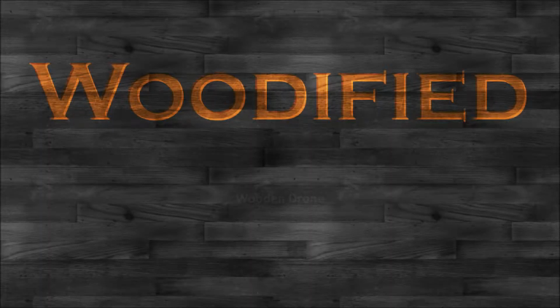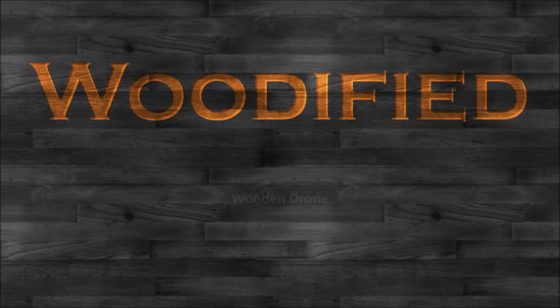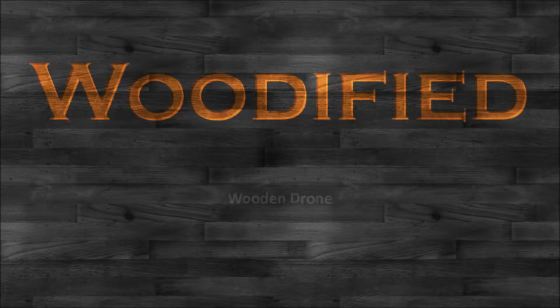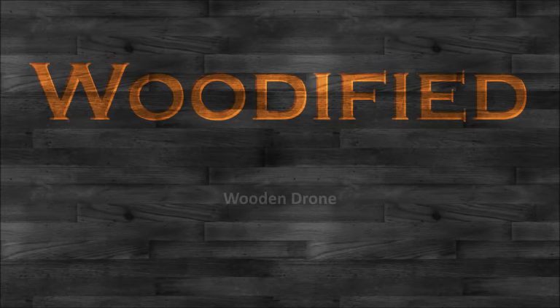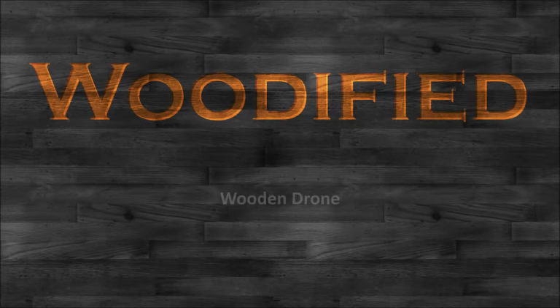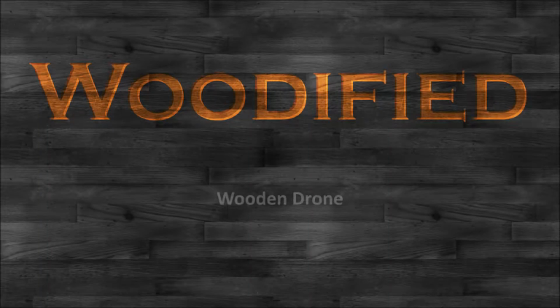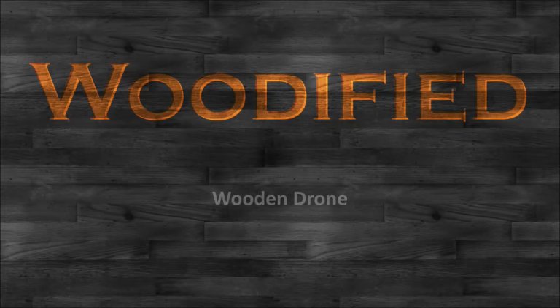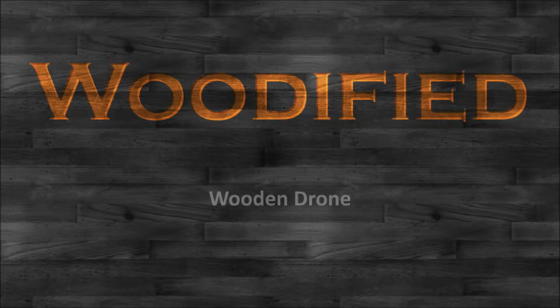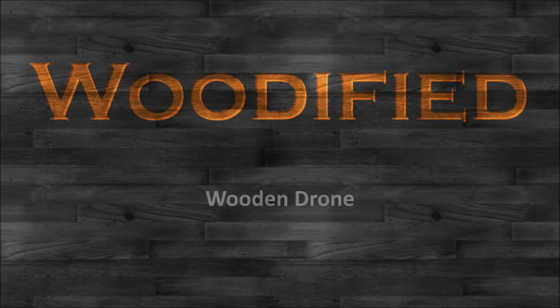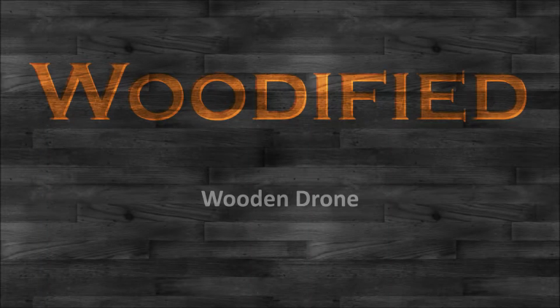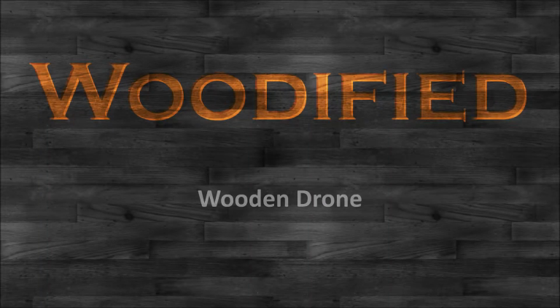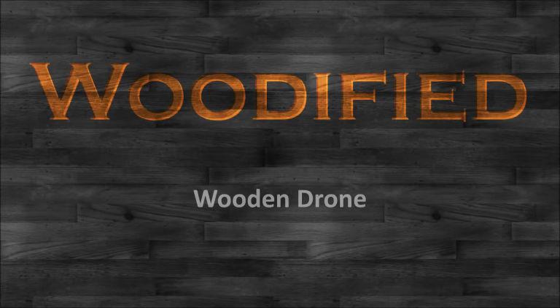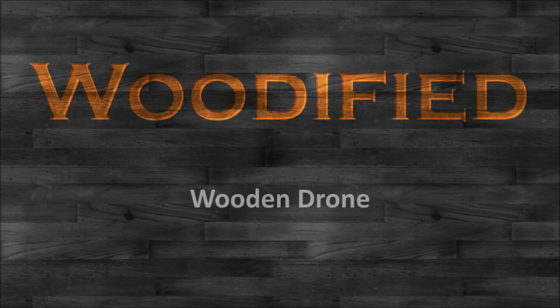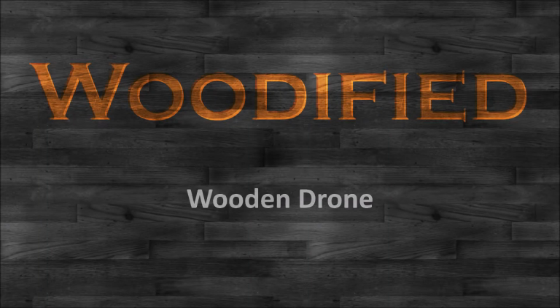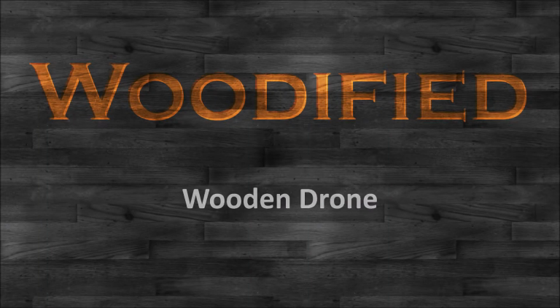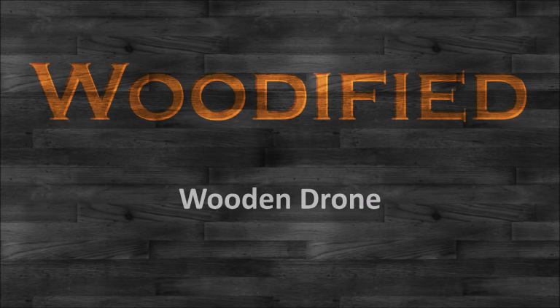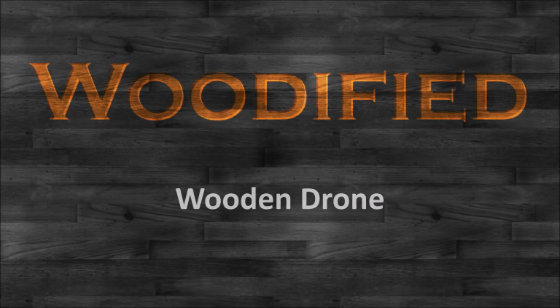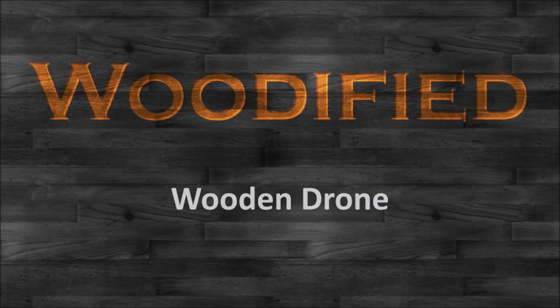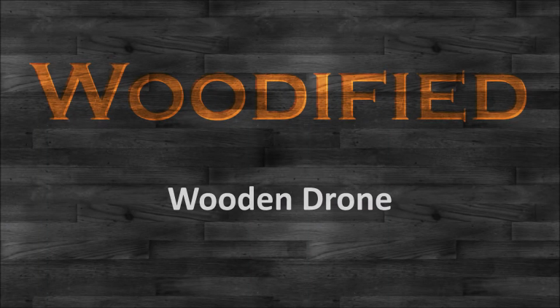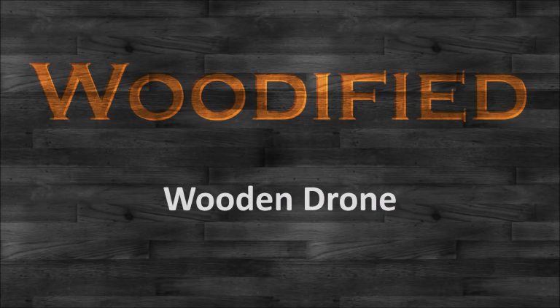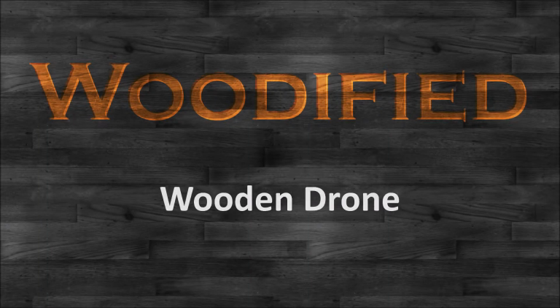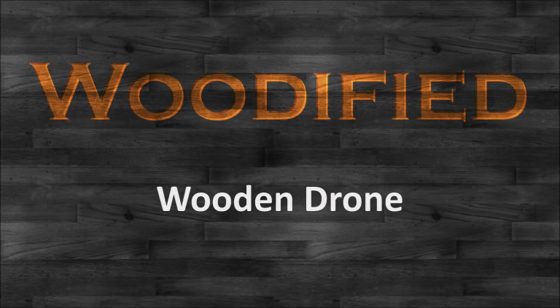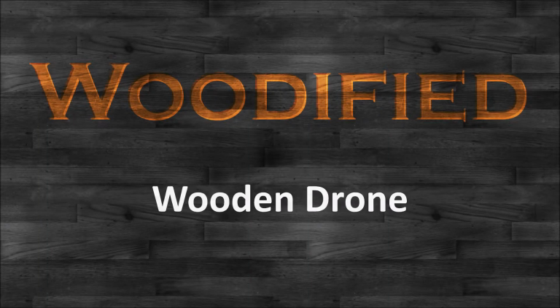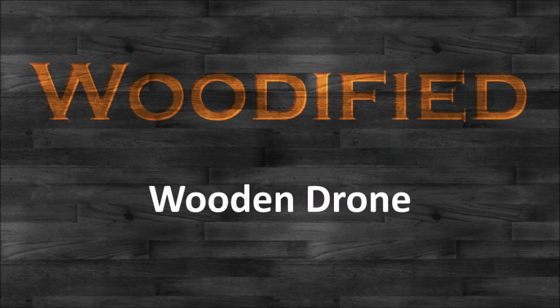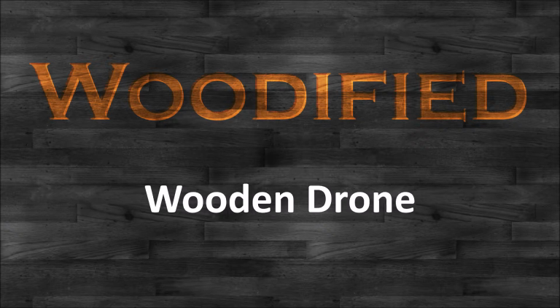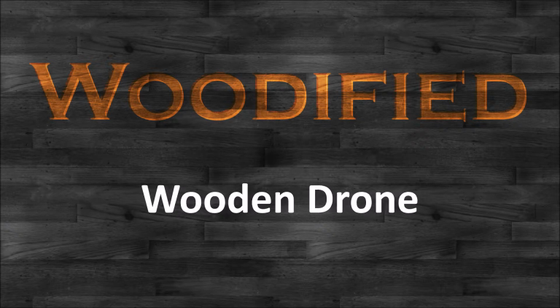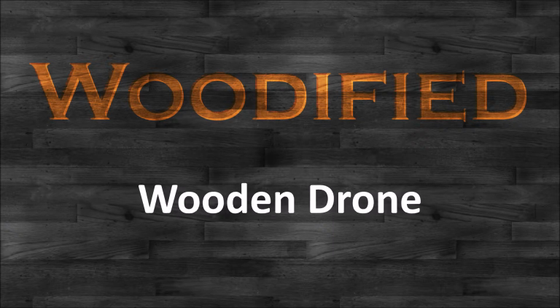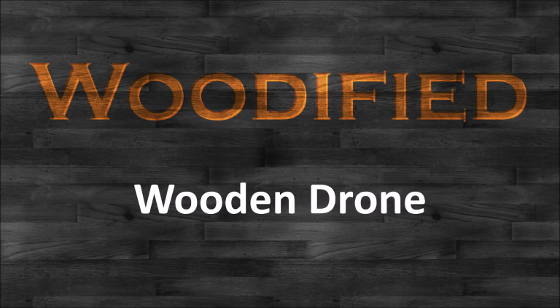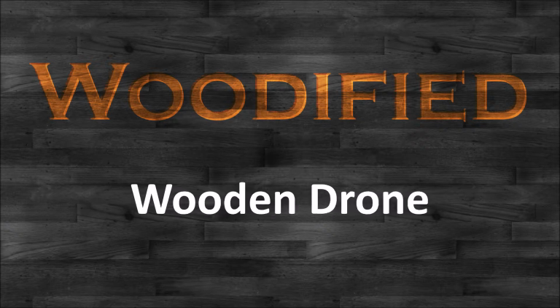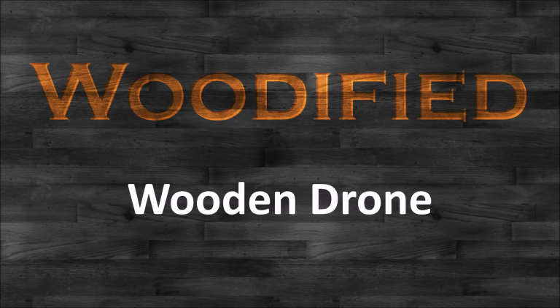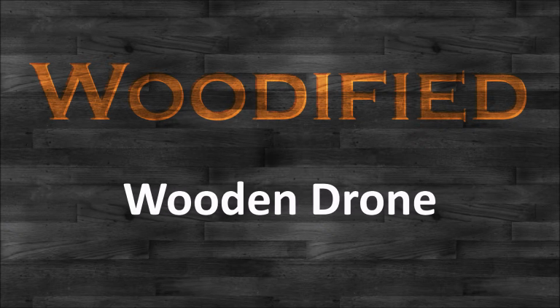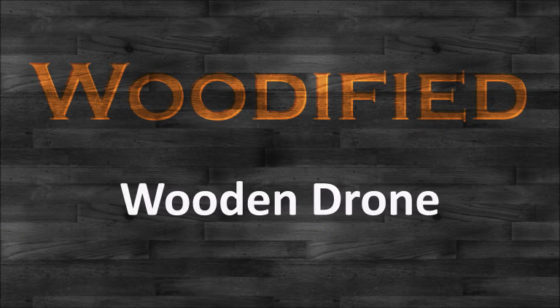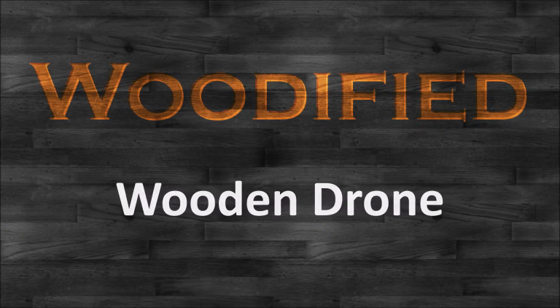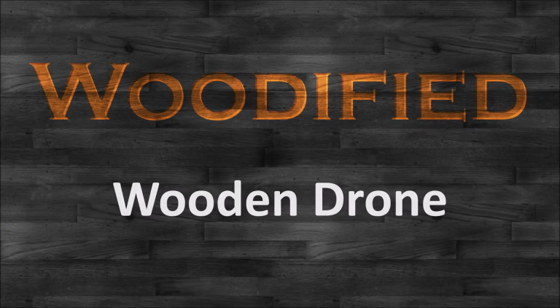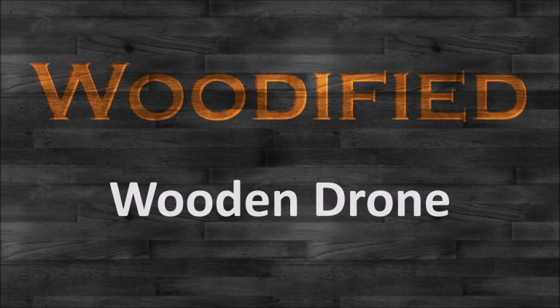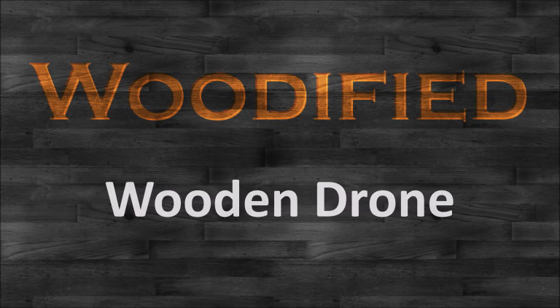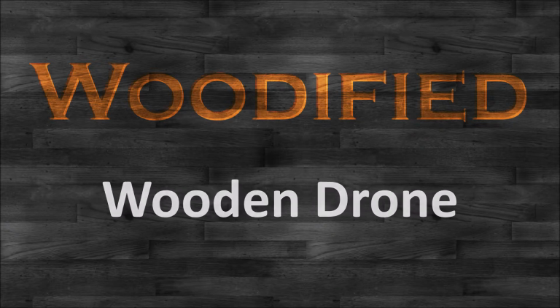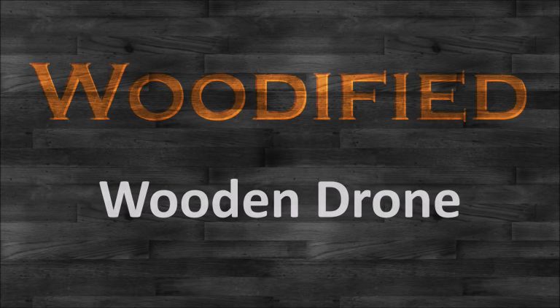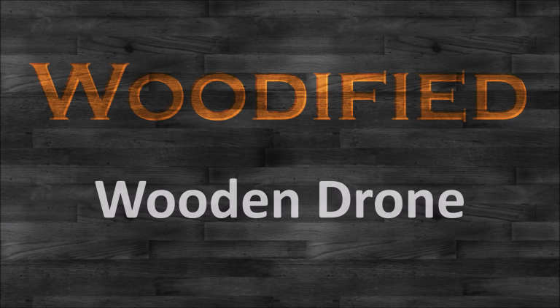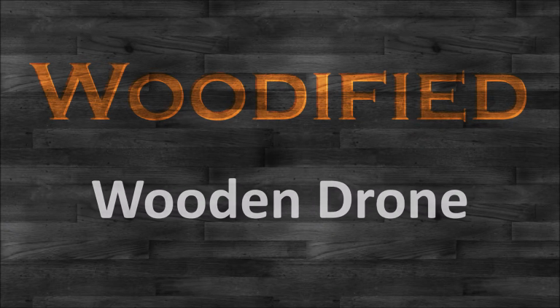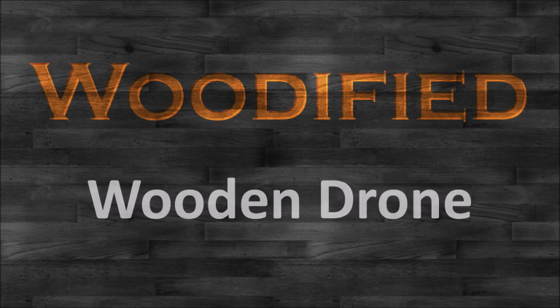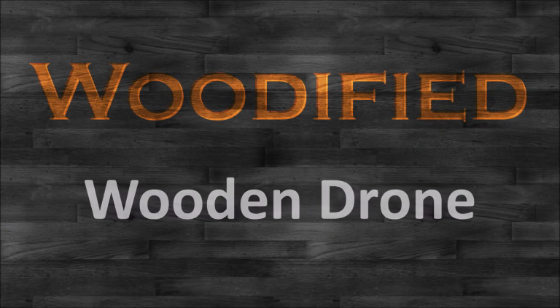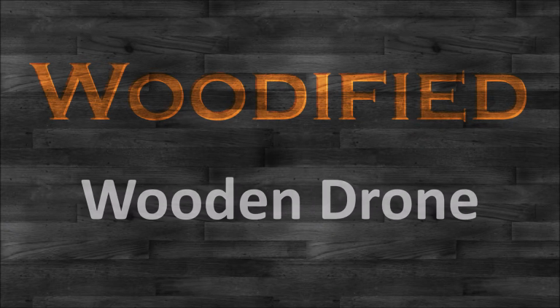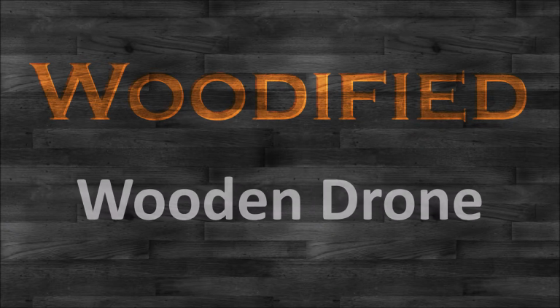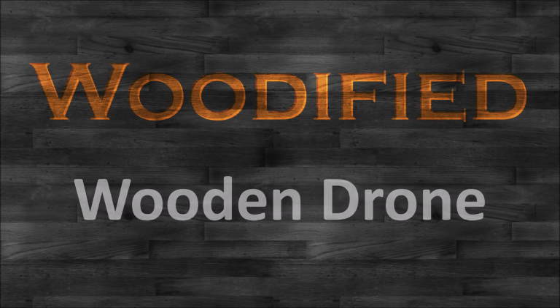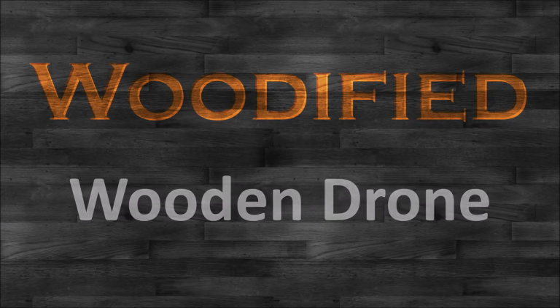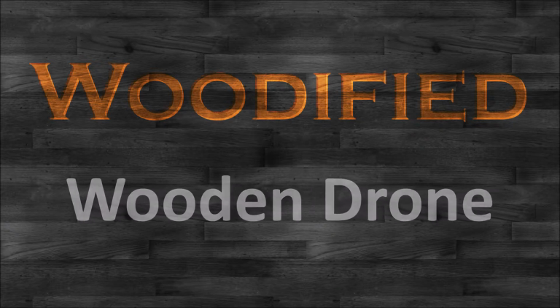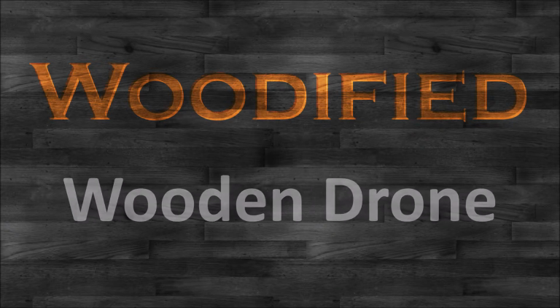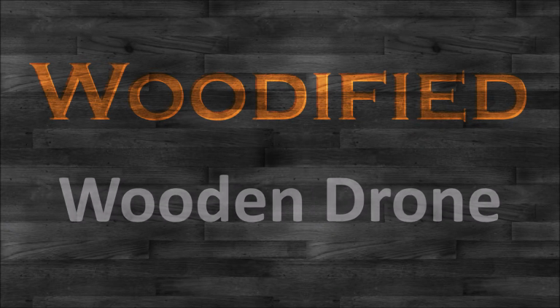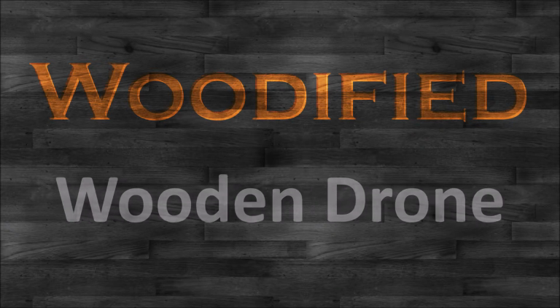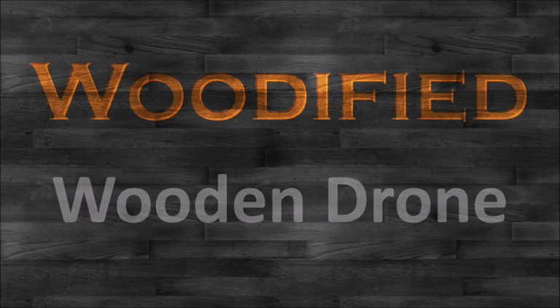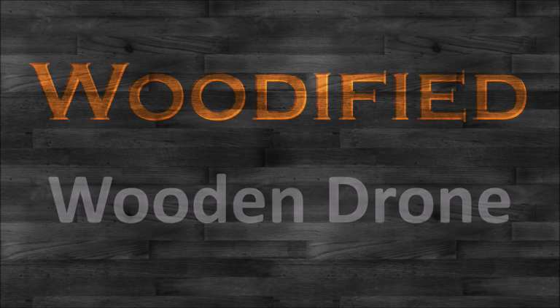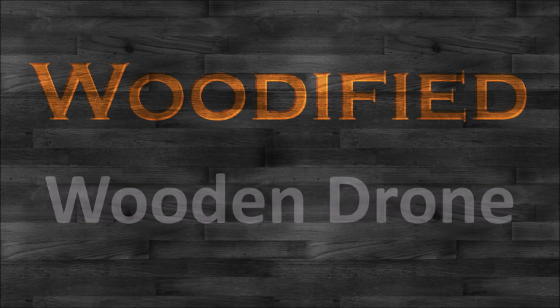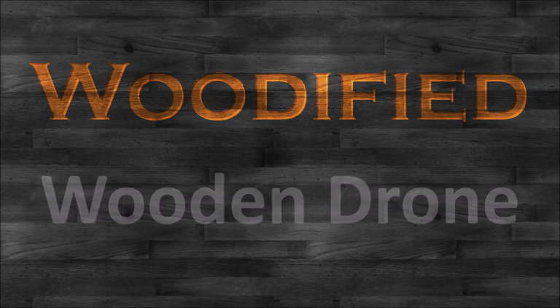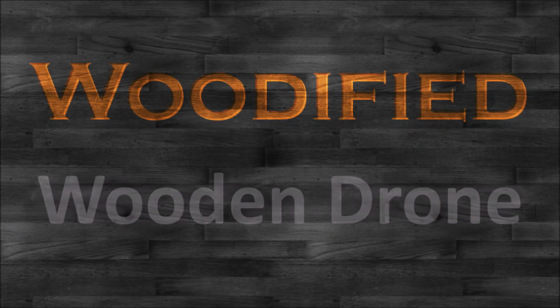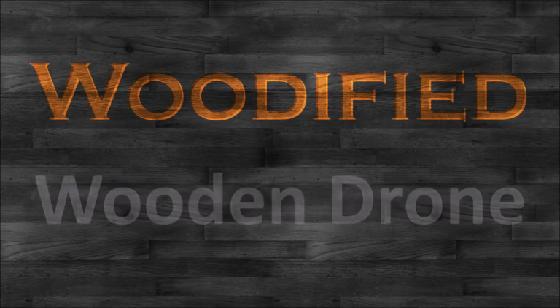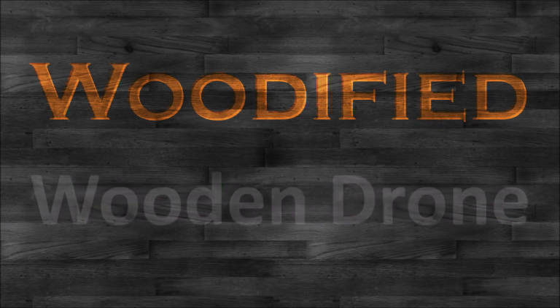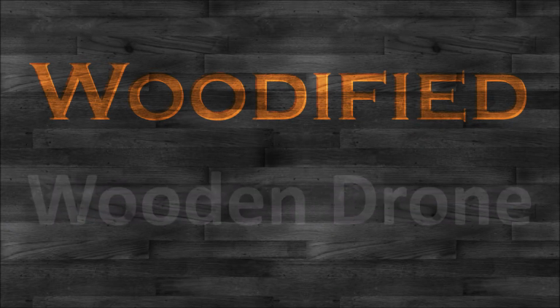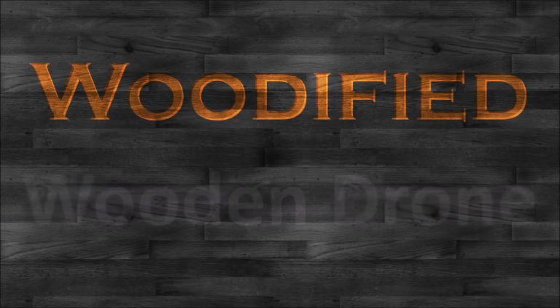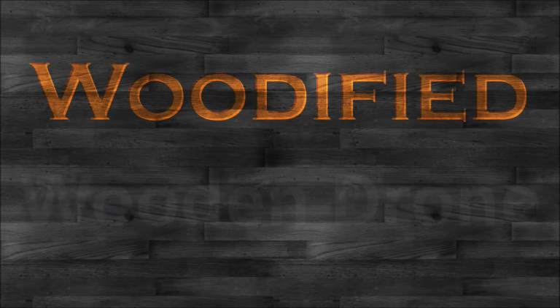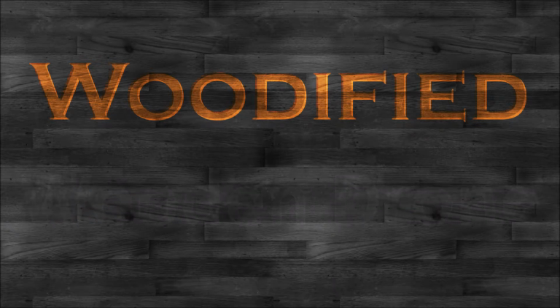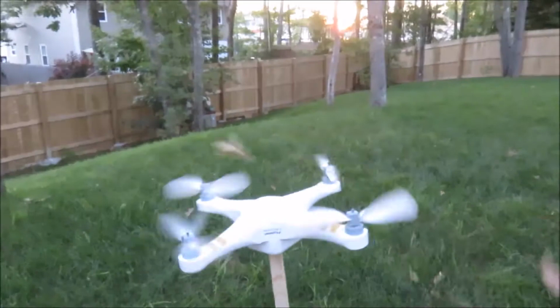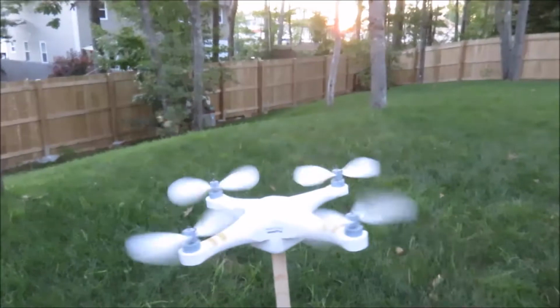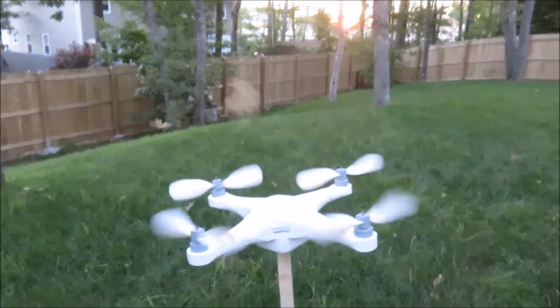Hi, I'm AJ and you're watching Woodified. In this video I flight test my wooden drone.